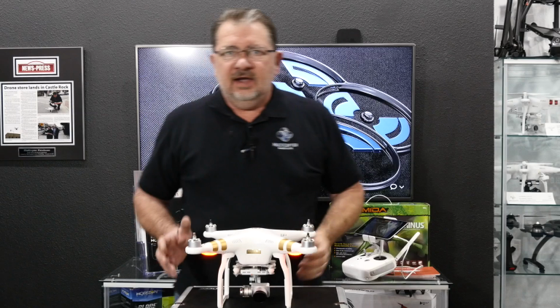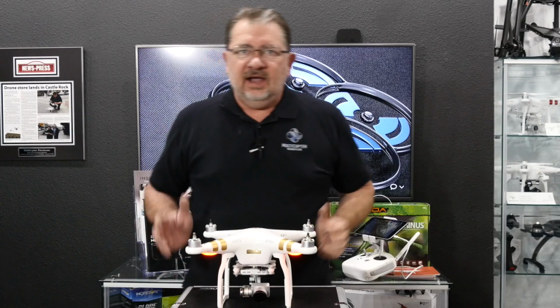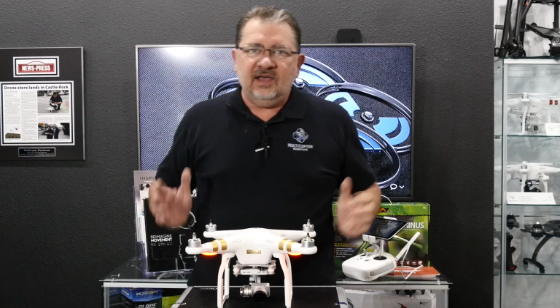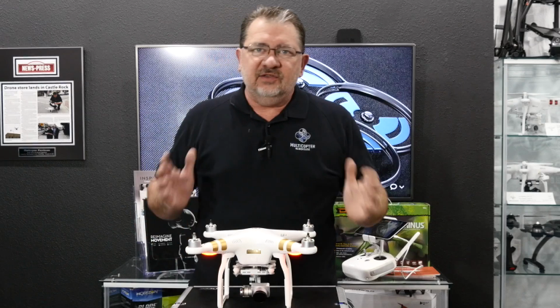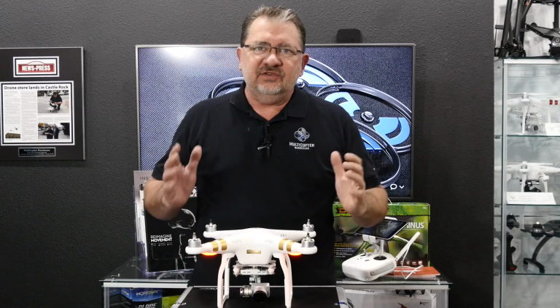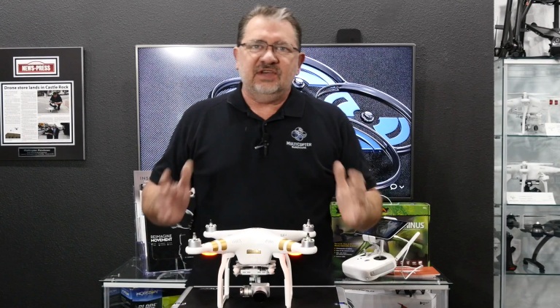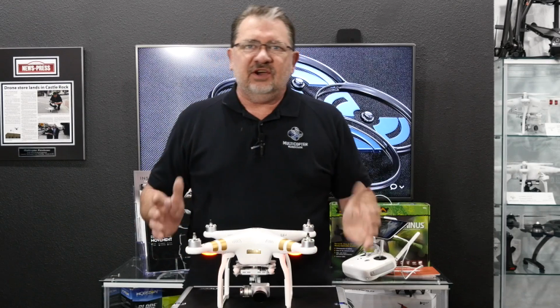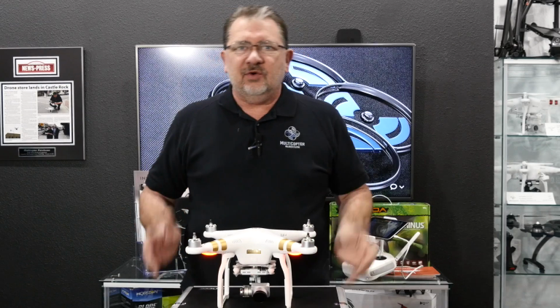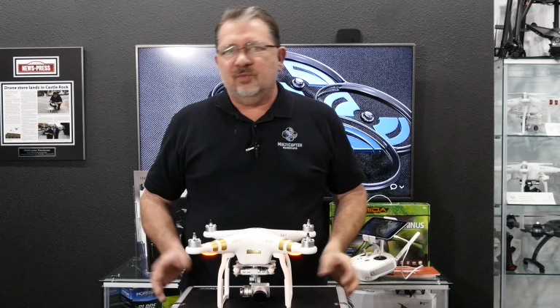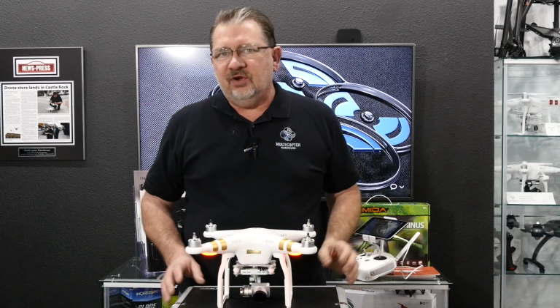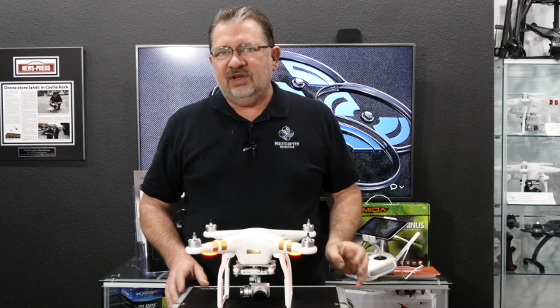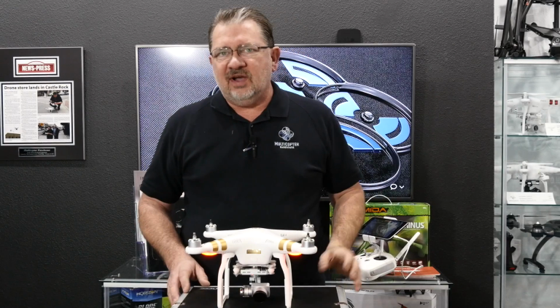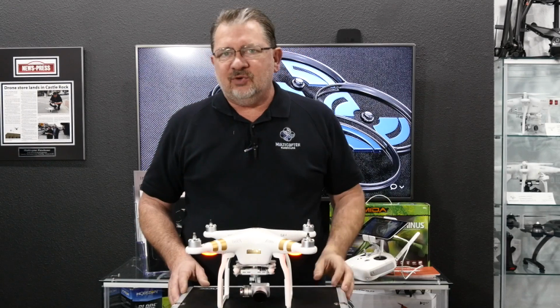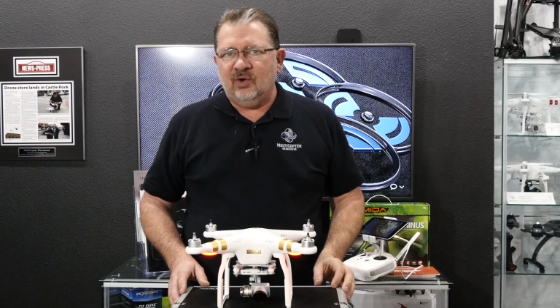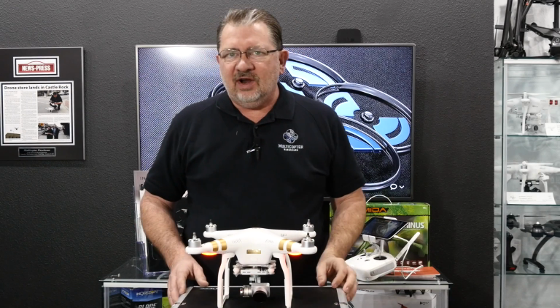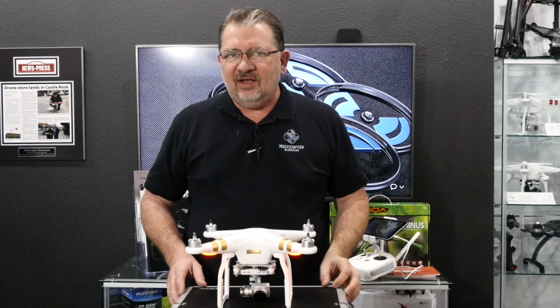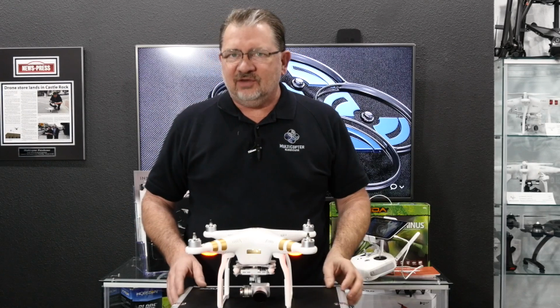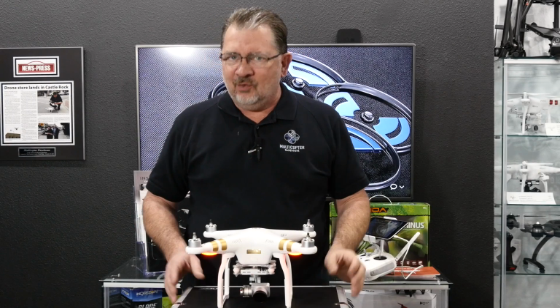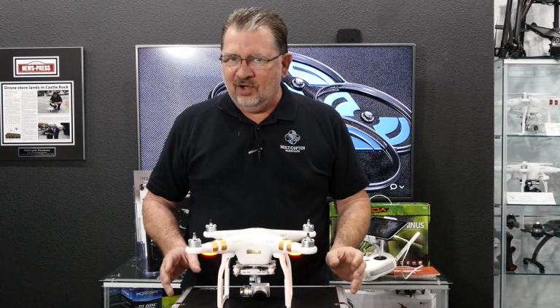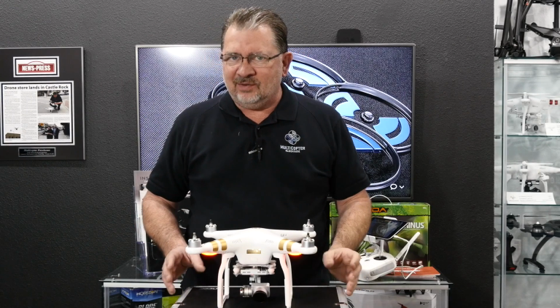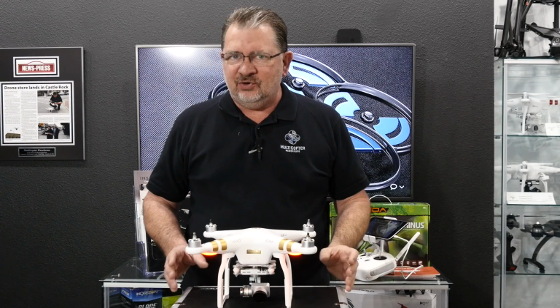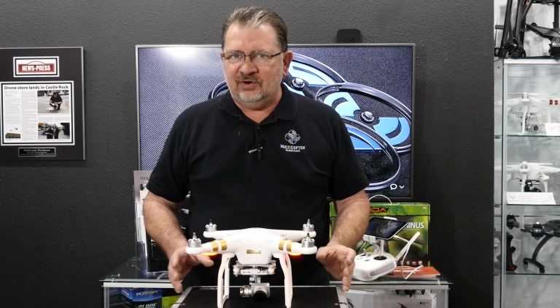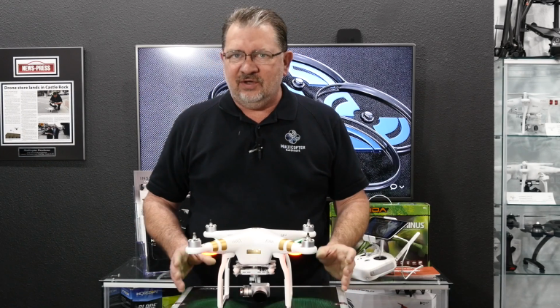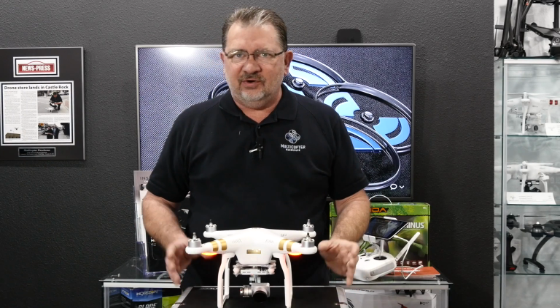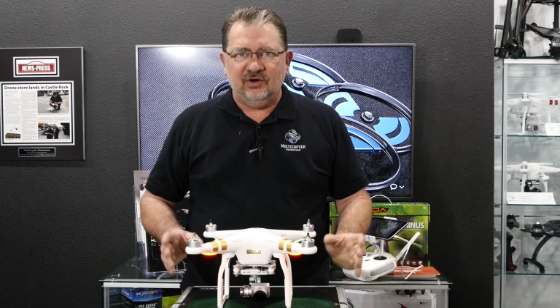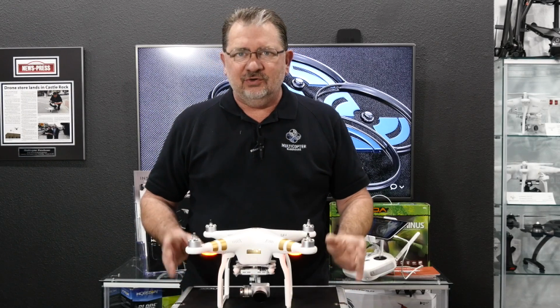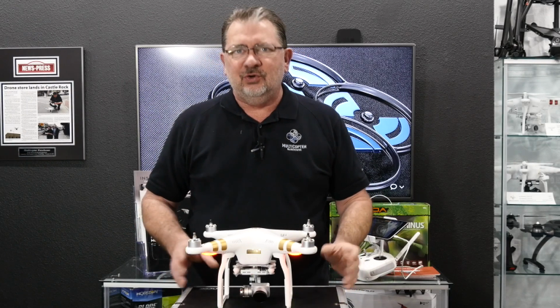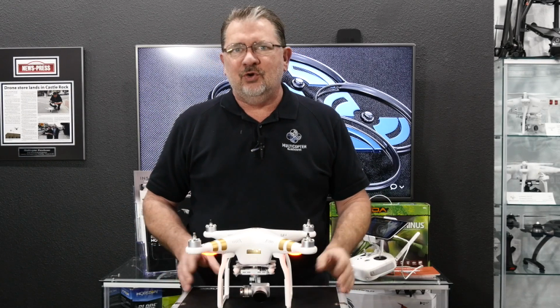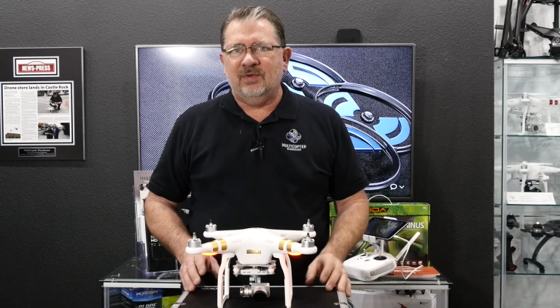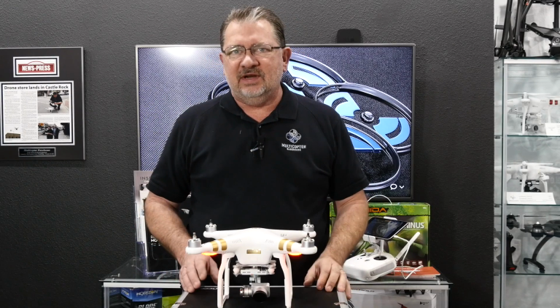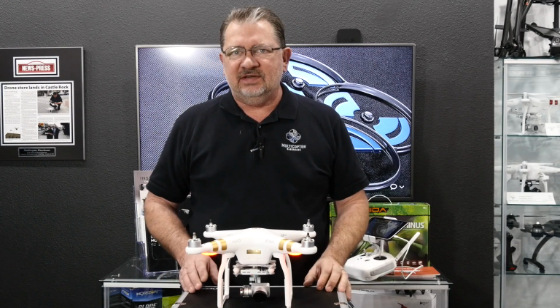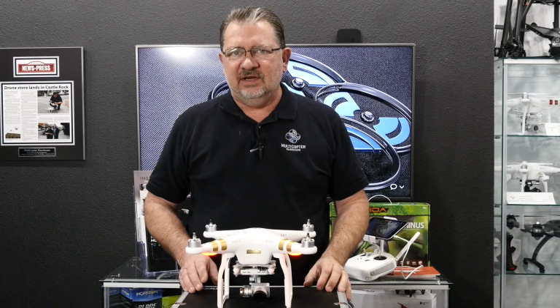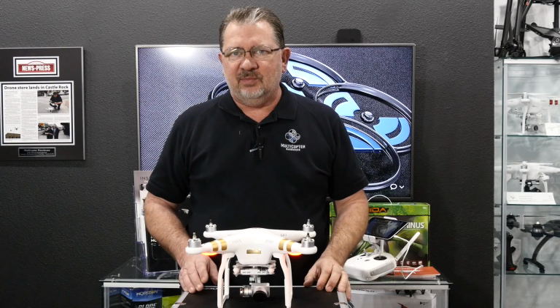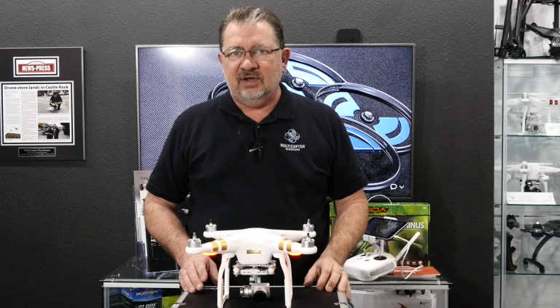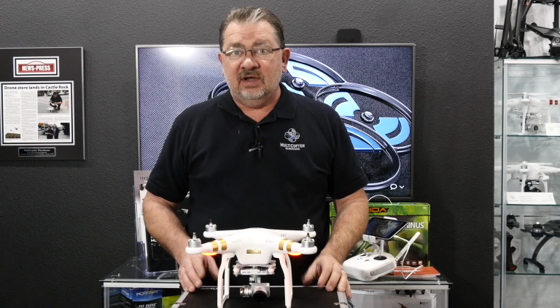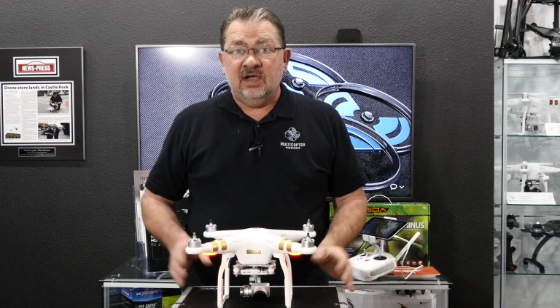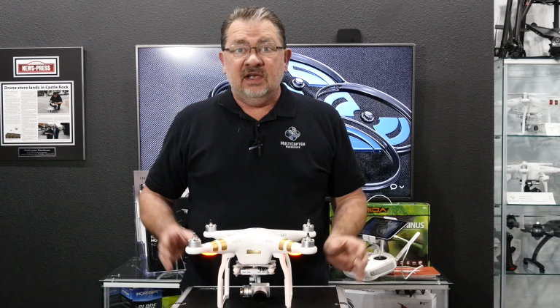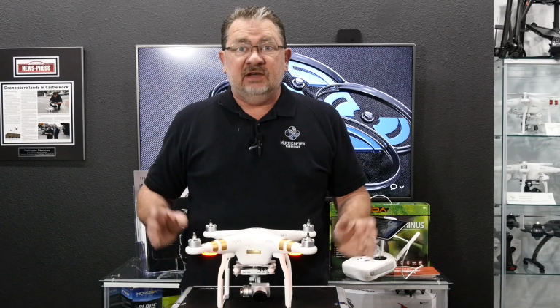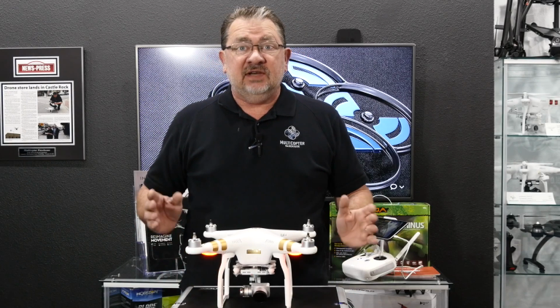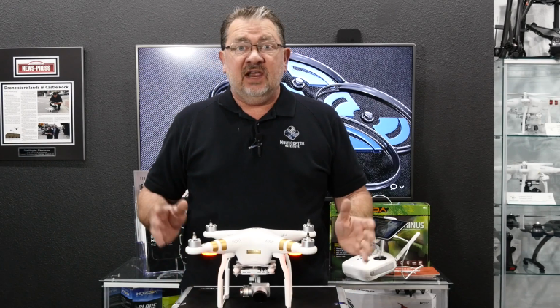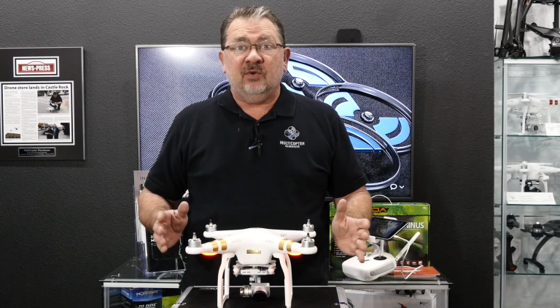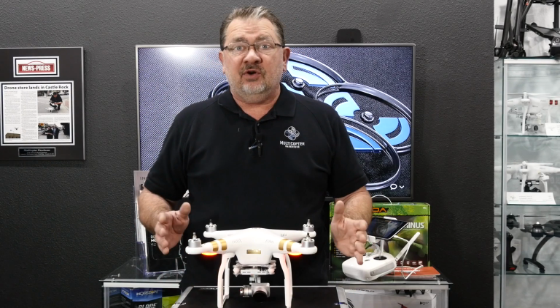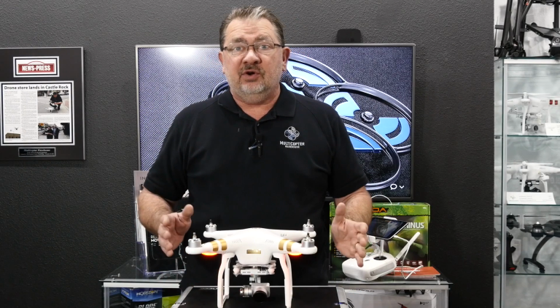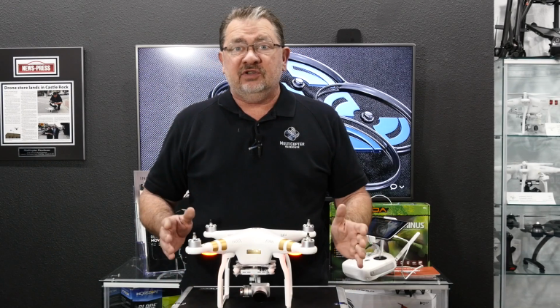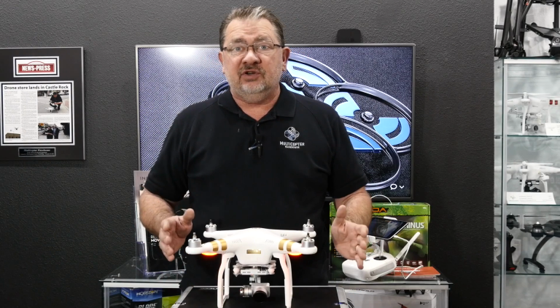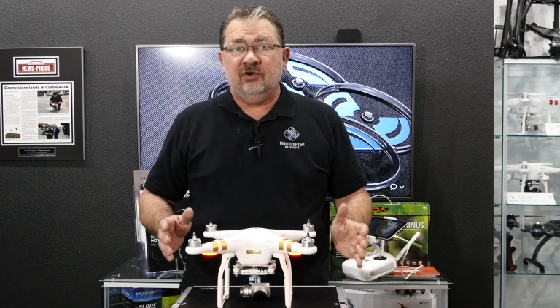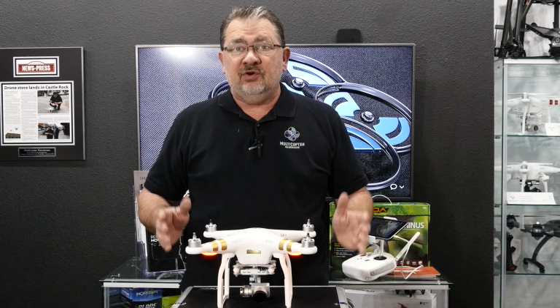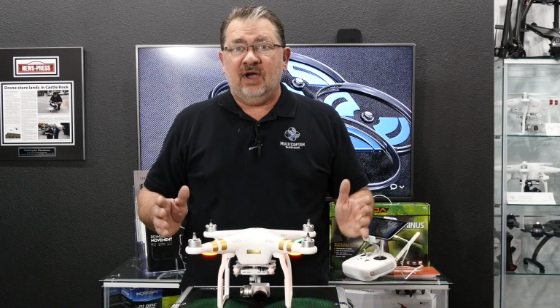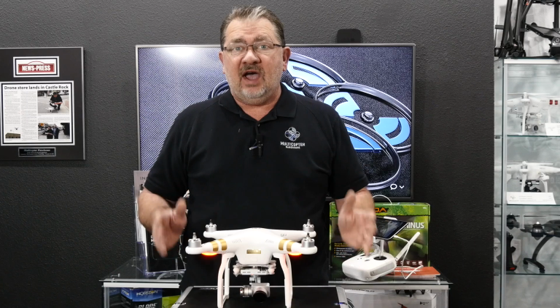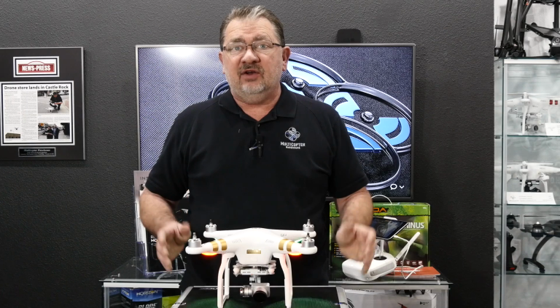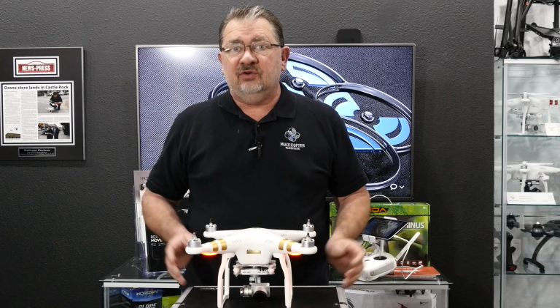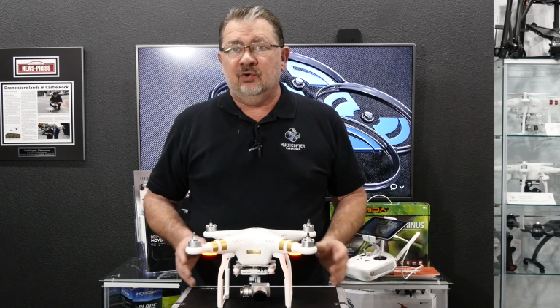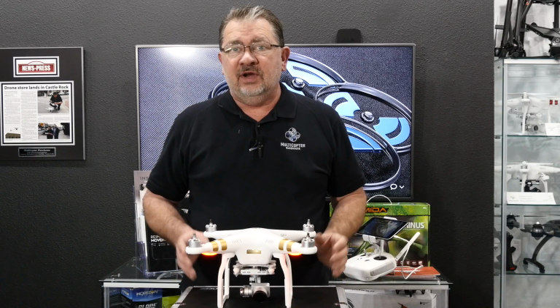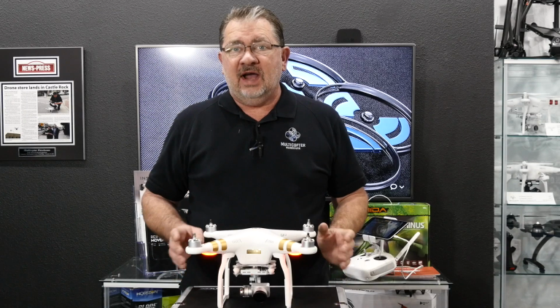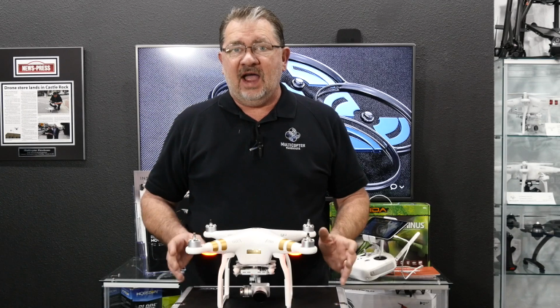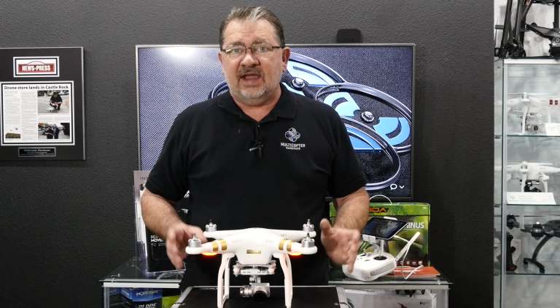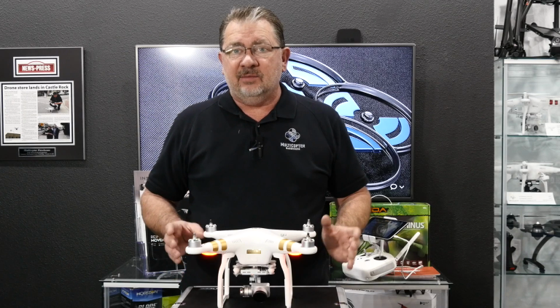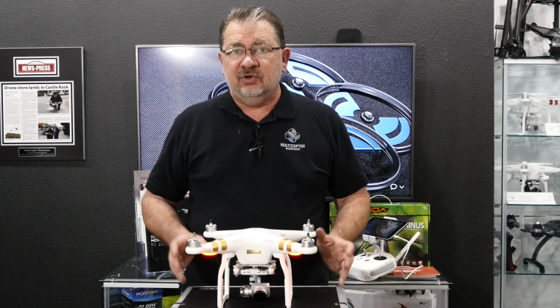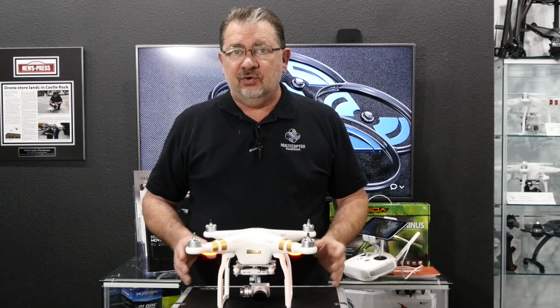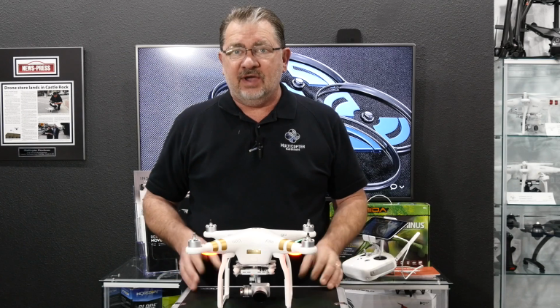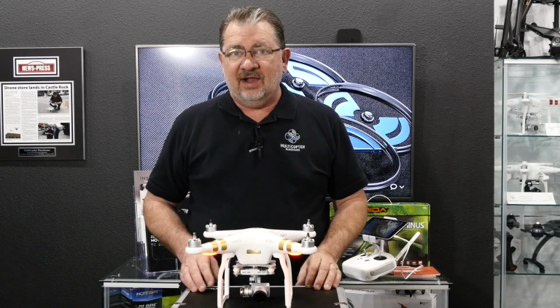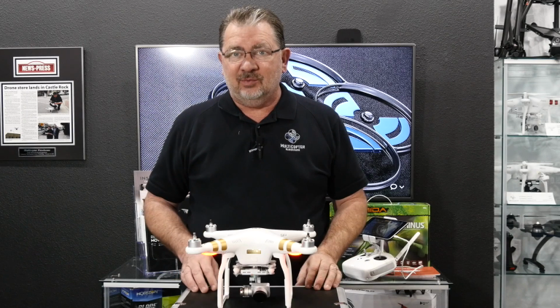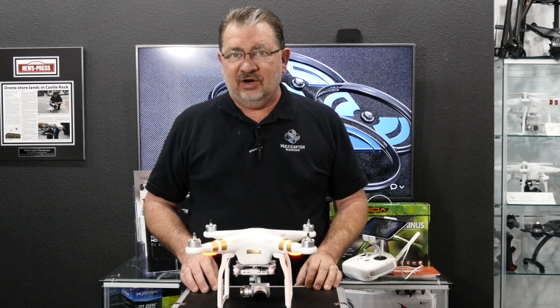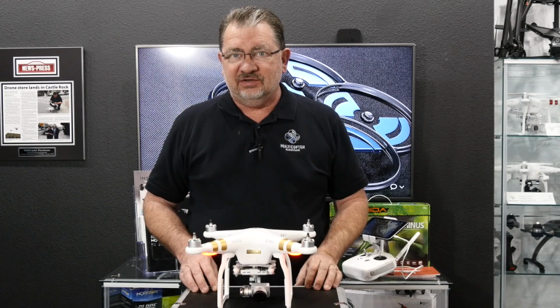Hi, this is Cary with Multicopter Warehouse, and welcome to another 2-Minute Tip. Today we're going to show you how to do an IMU calibration.